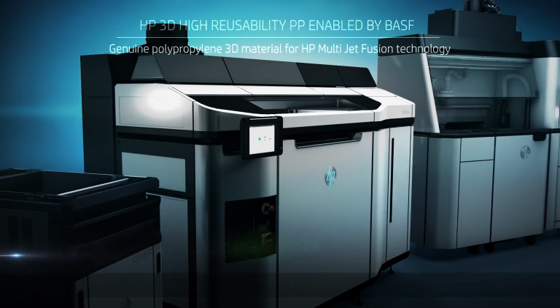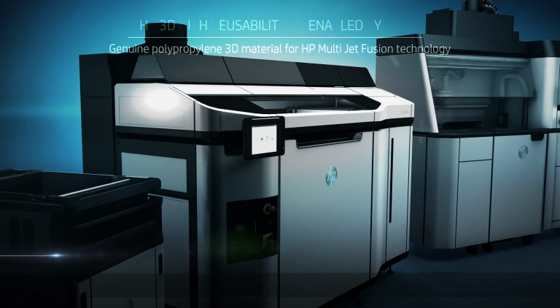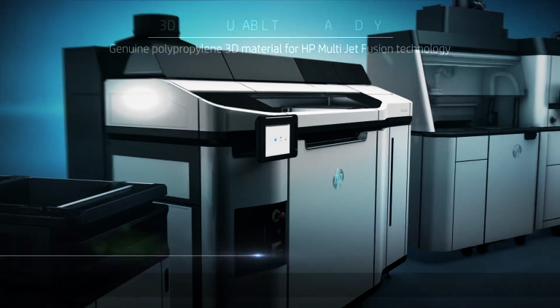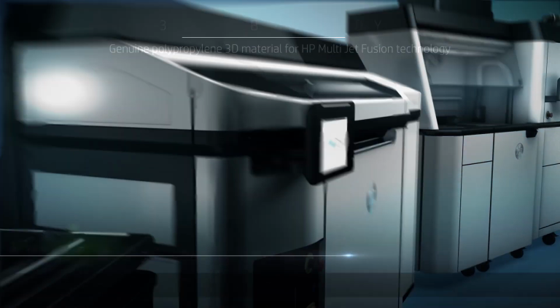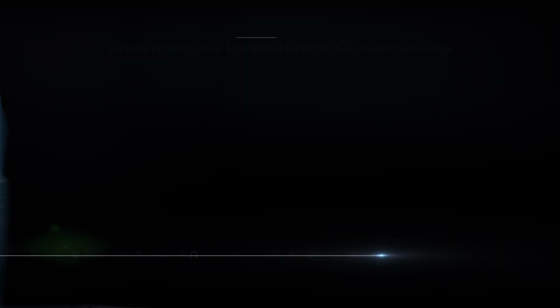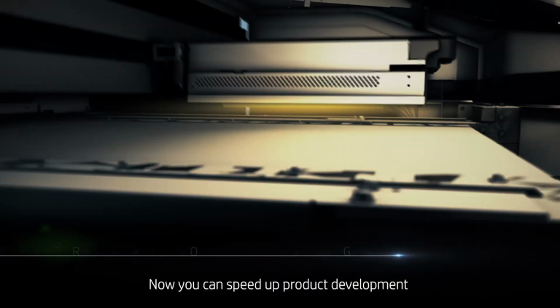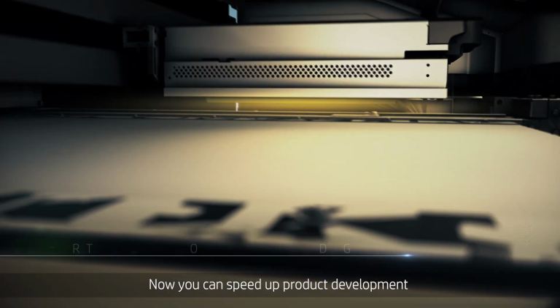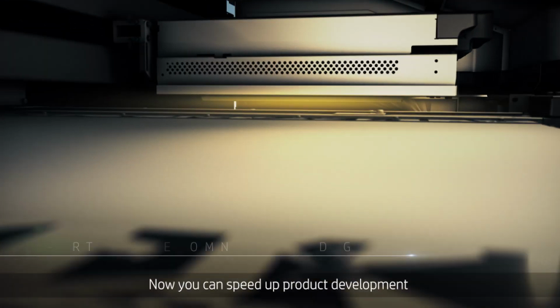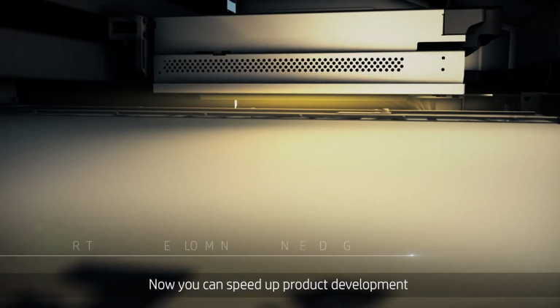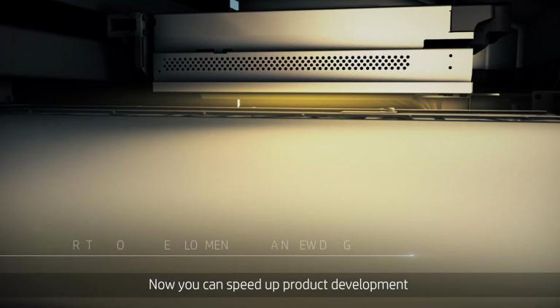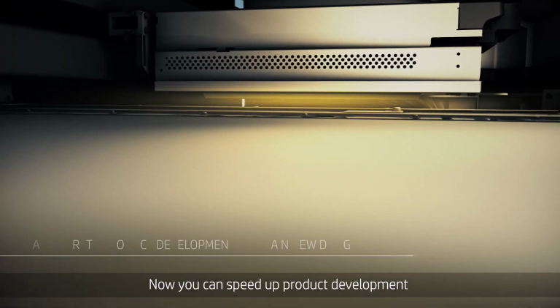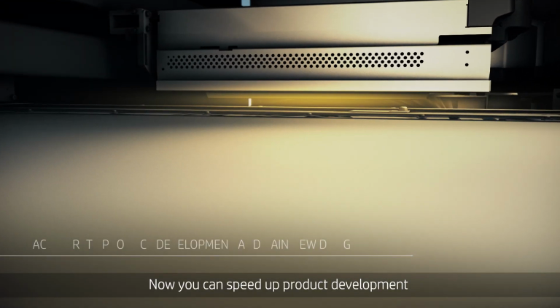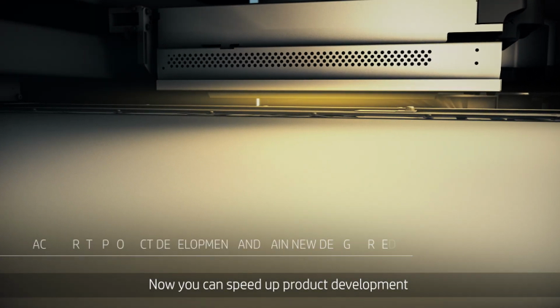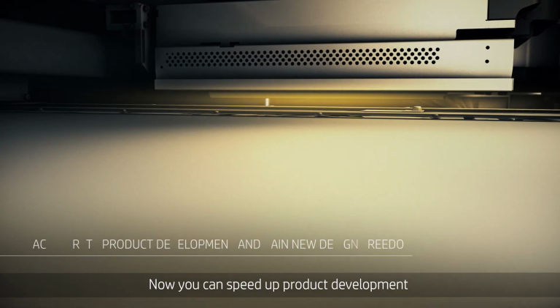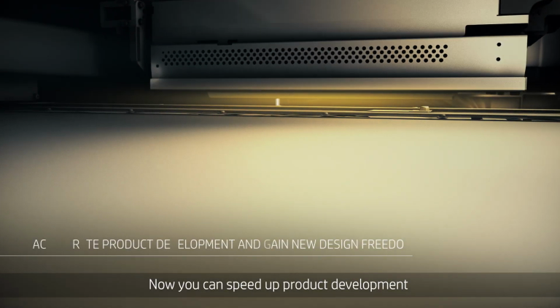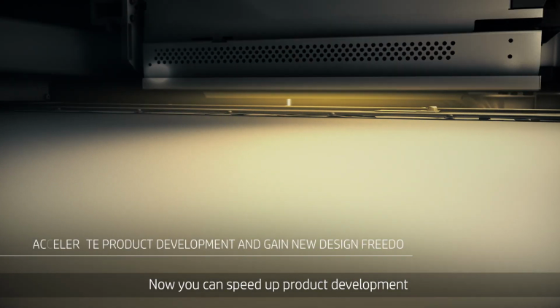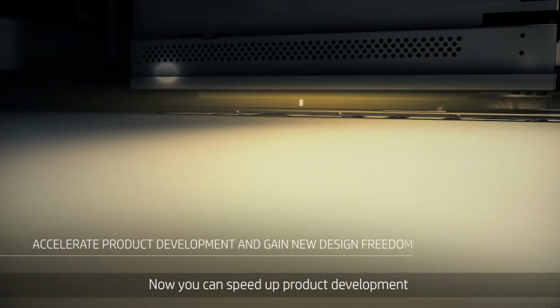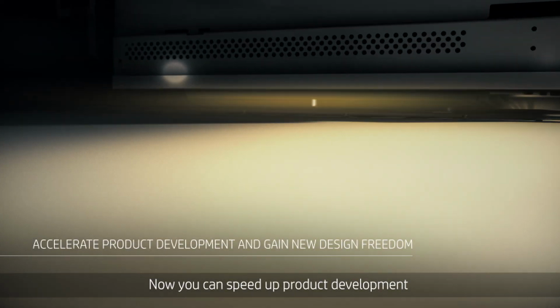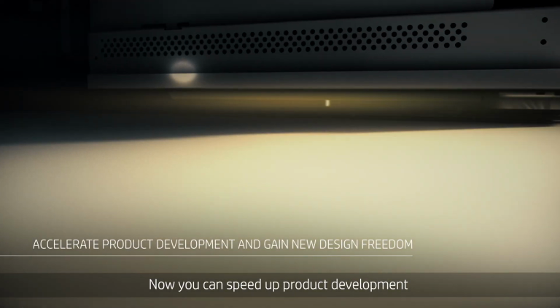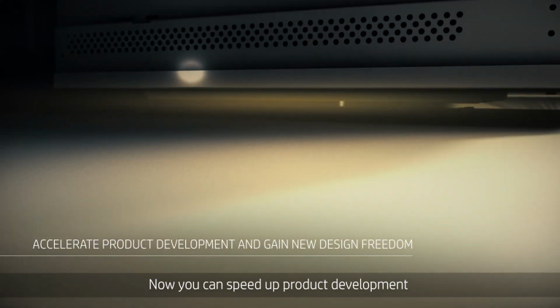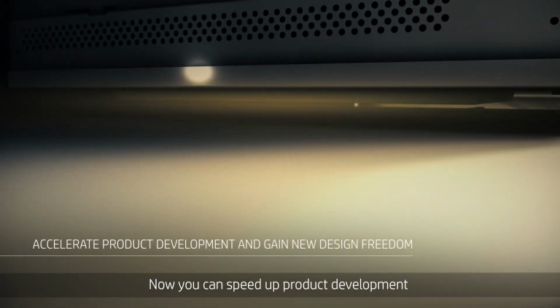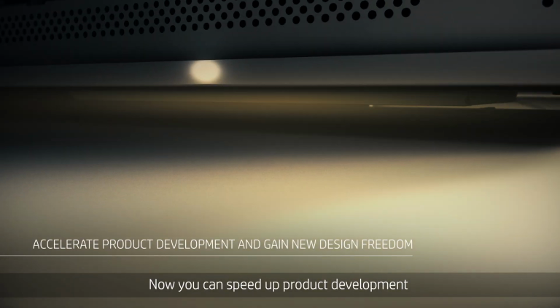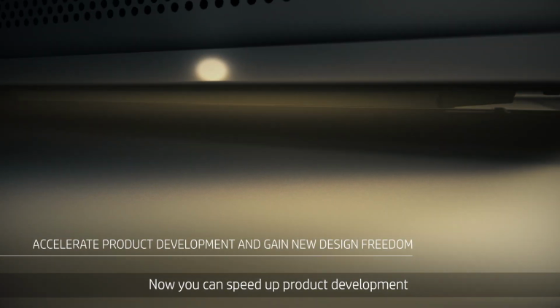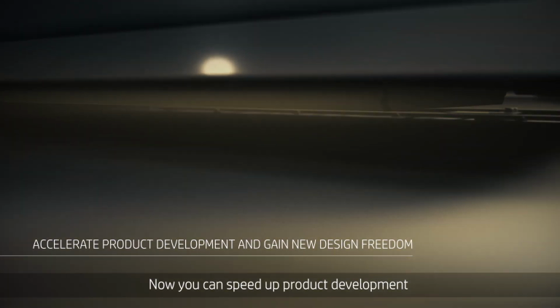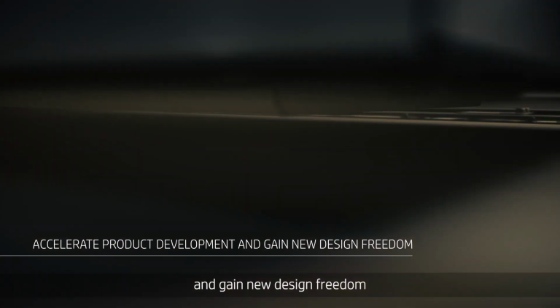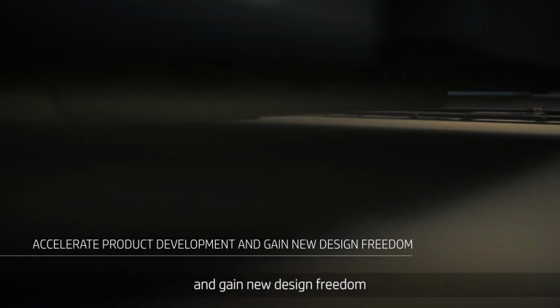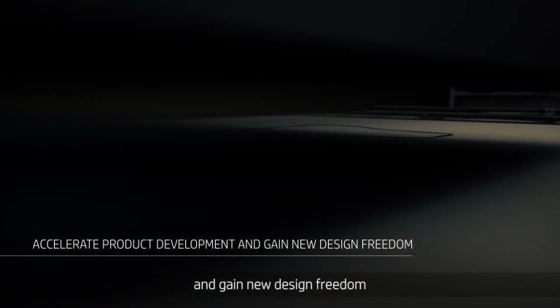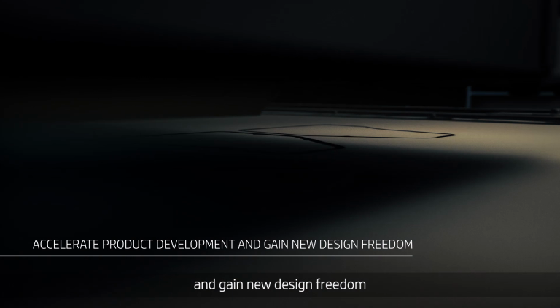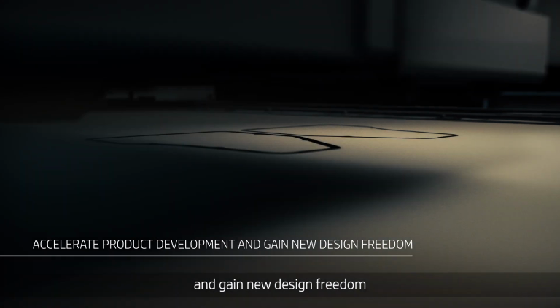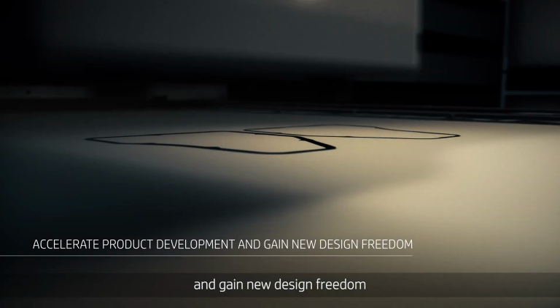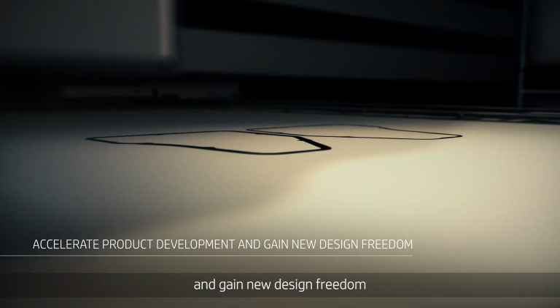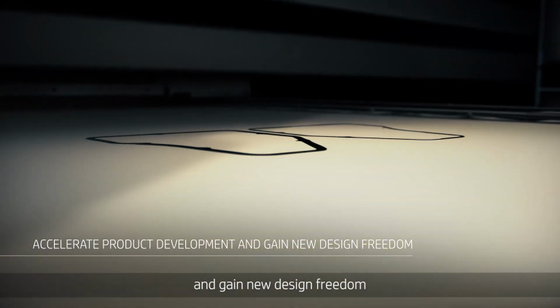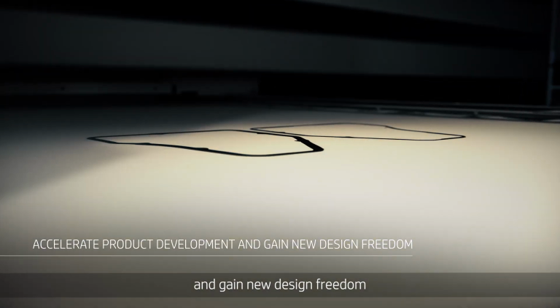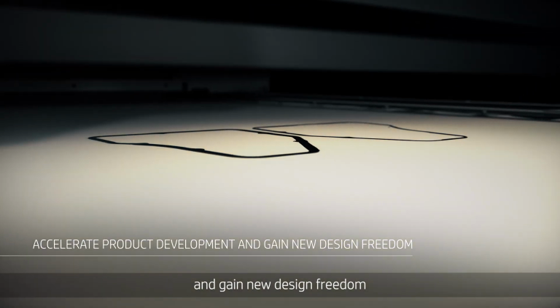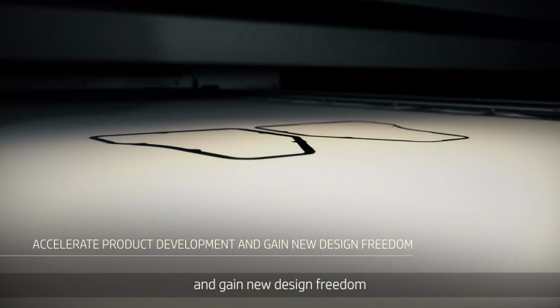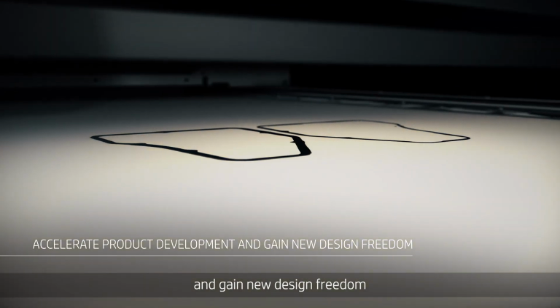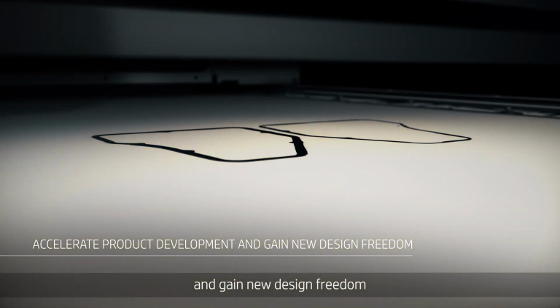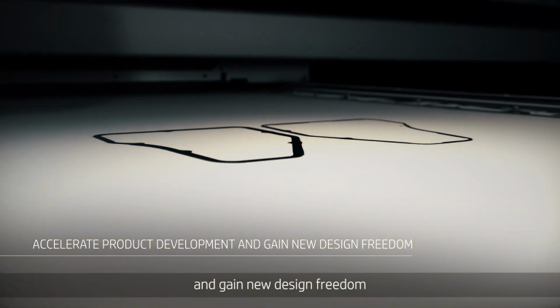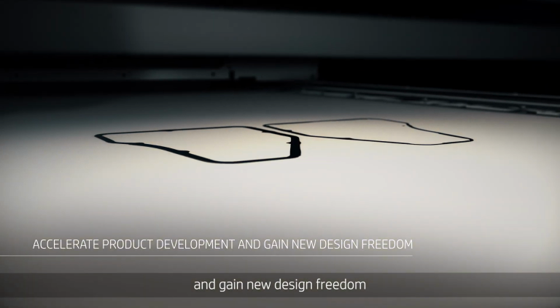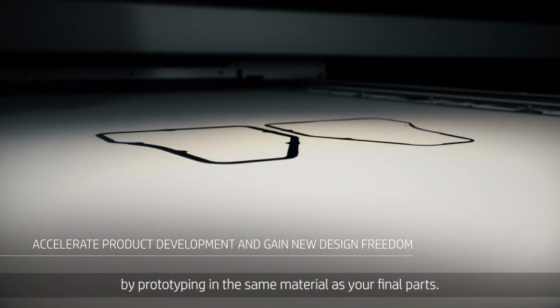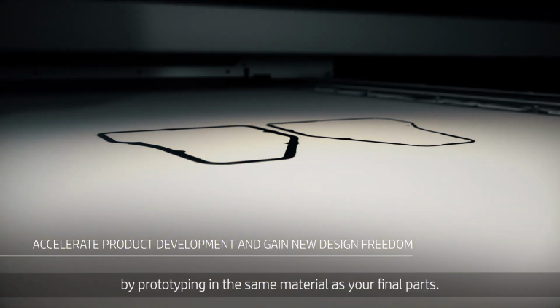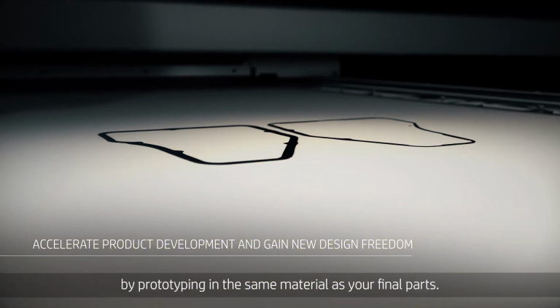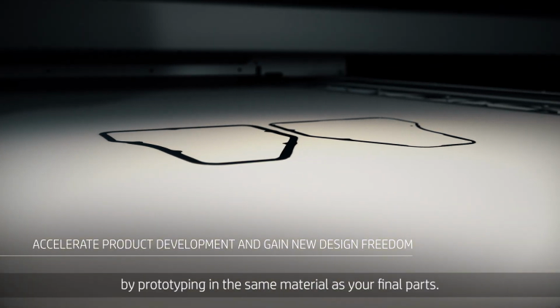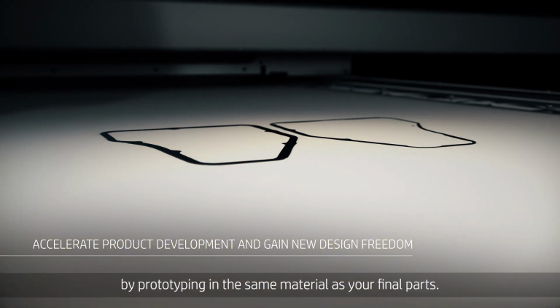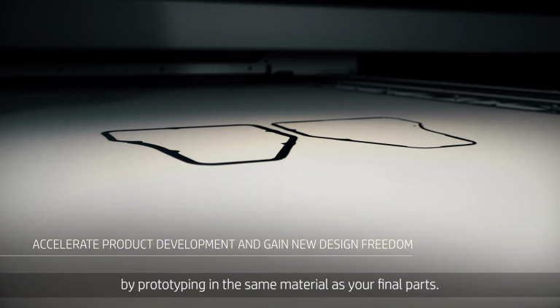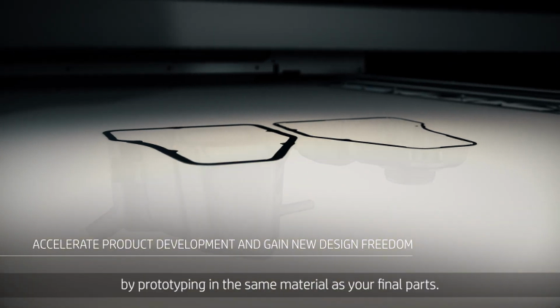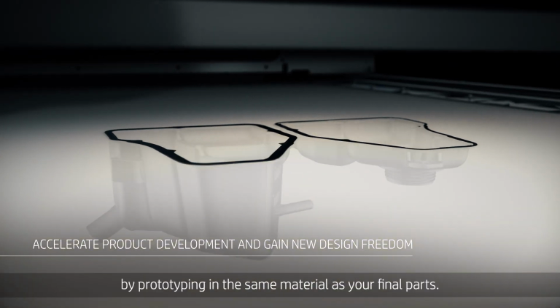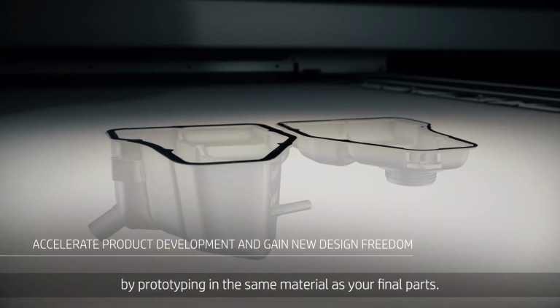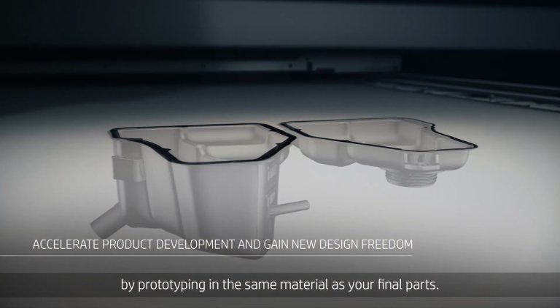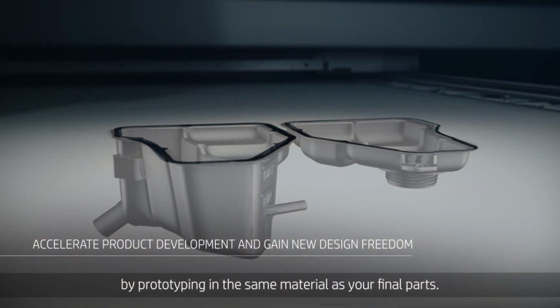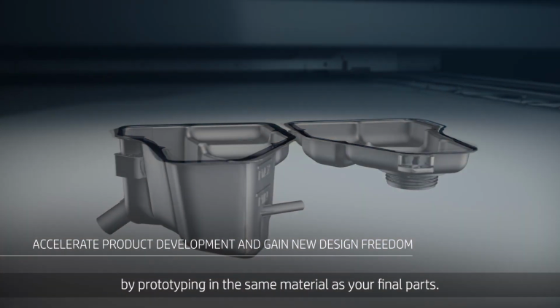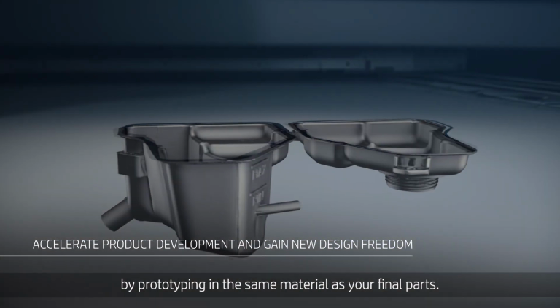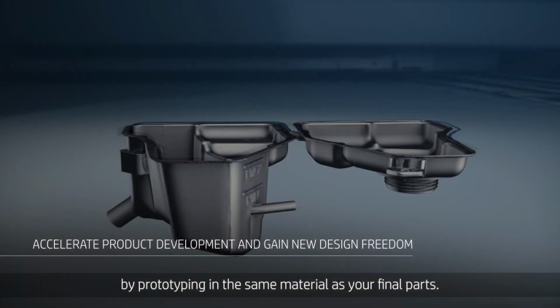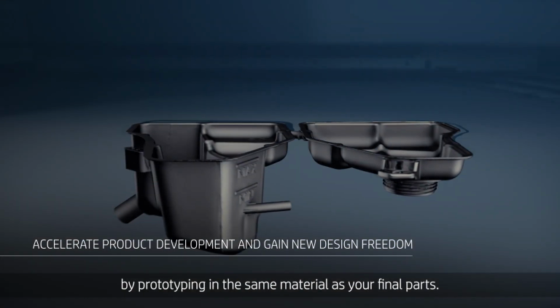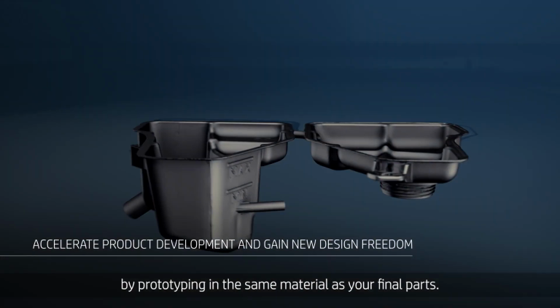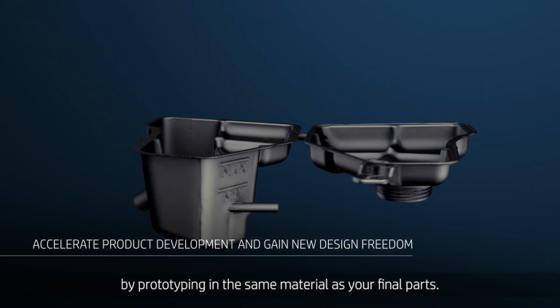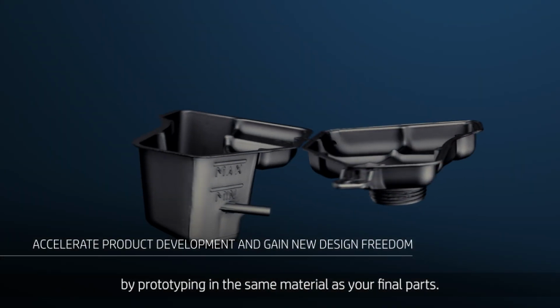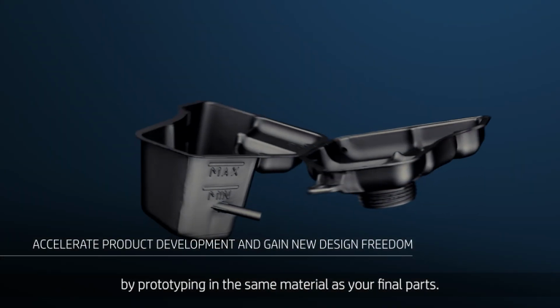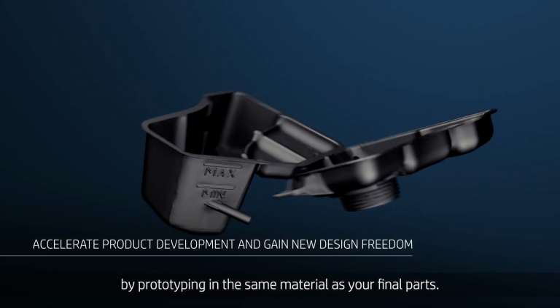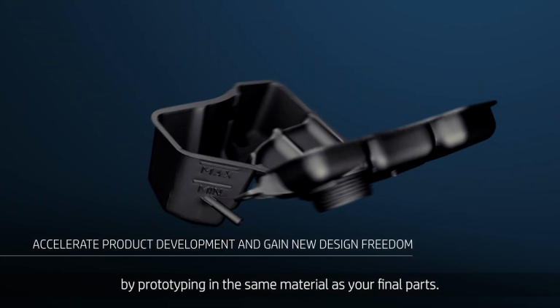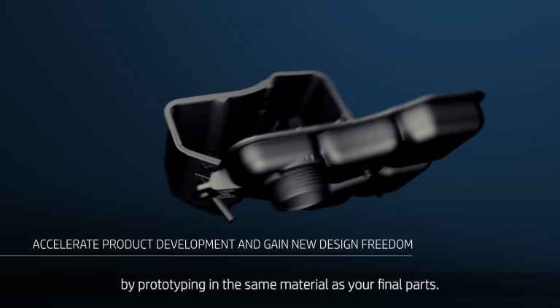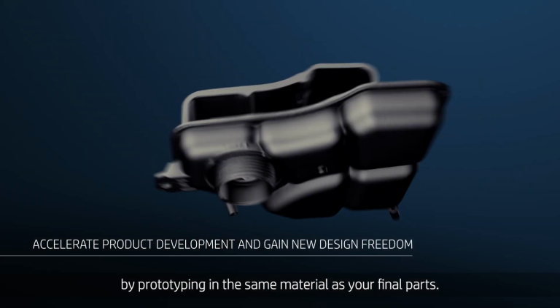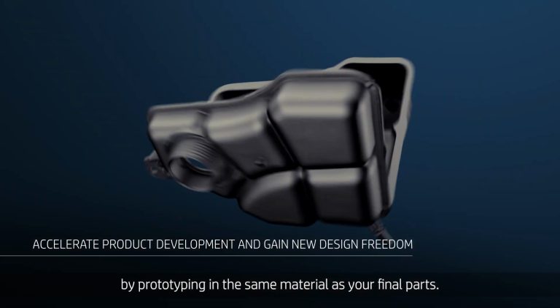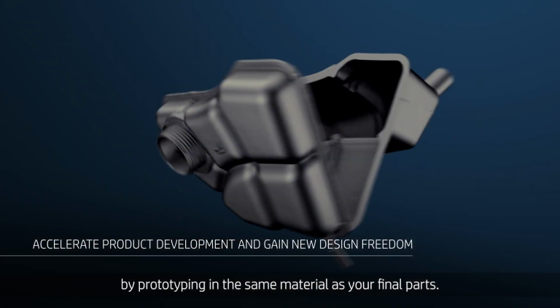Now you can speed up product development and gain new design freedom by prototyping in the same material as your final parts.